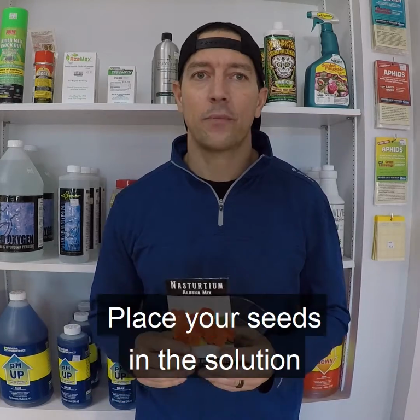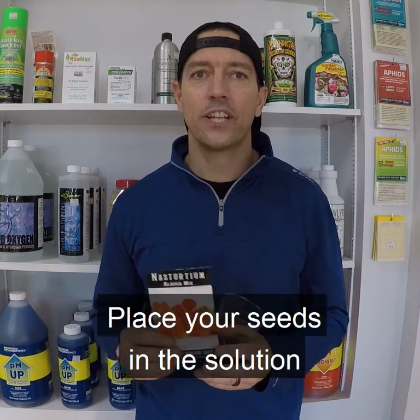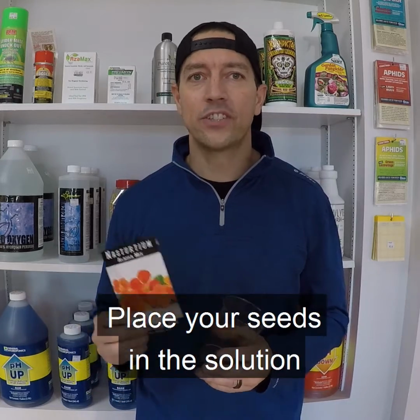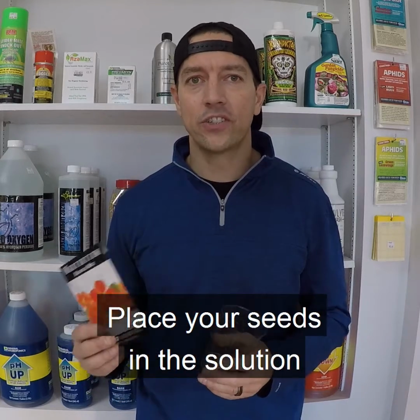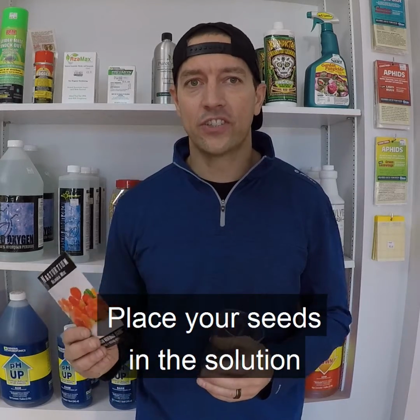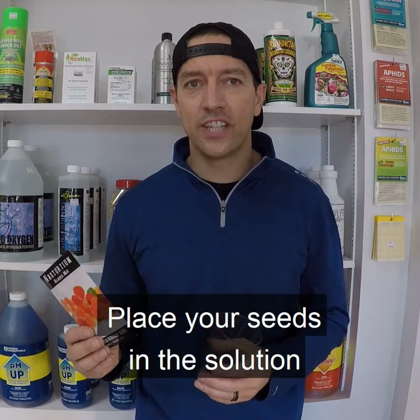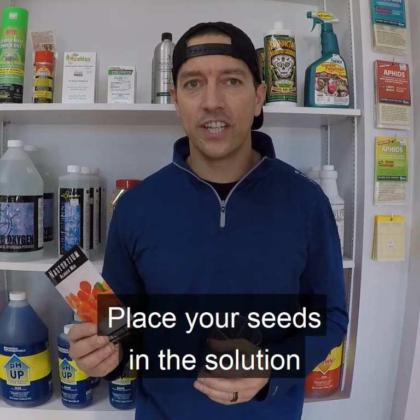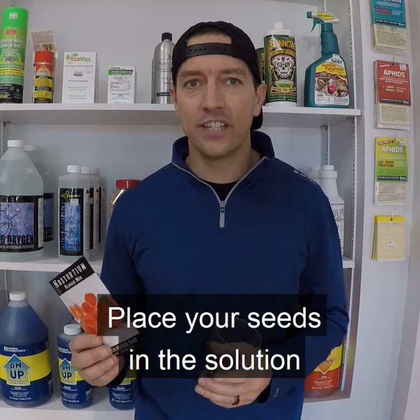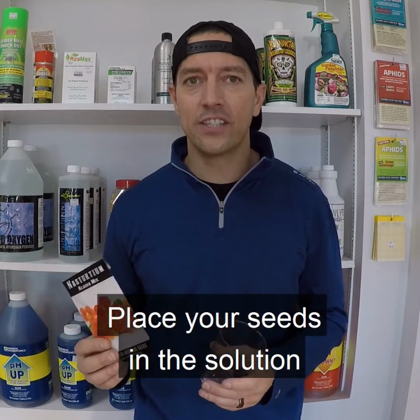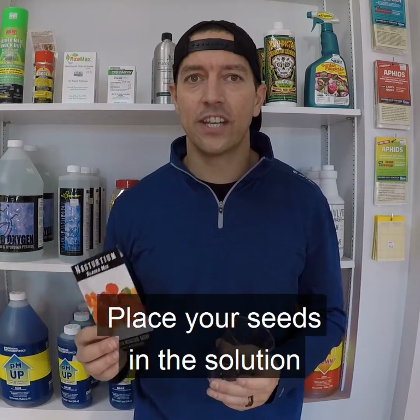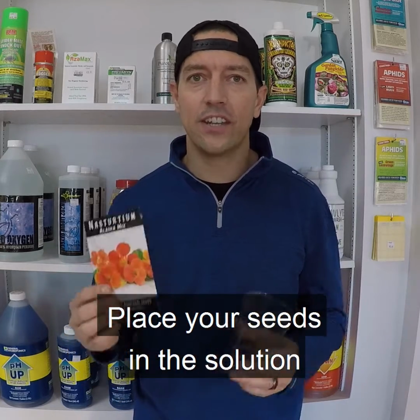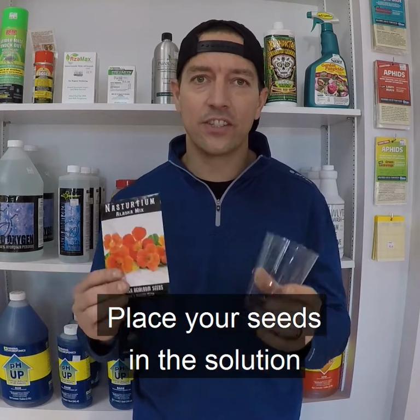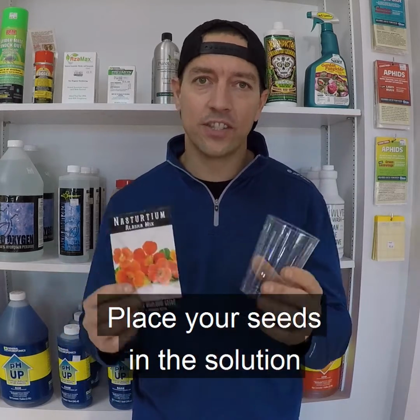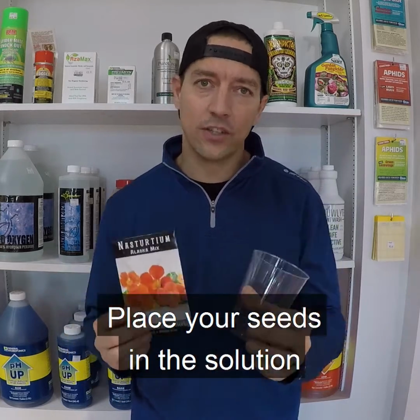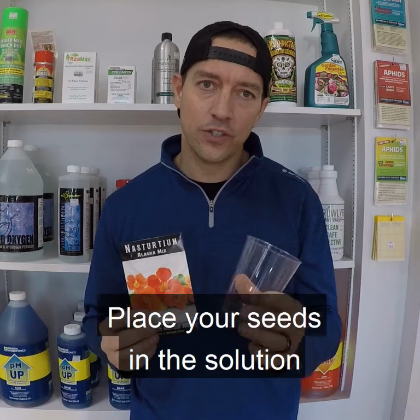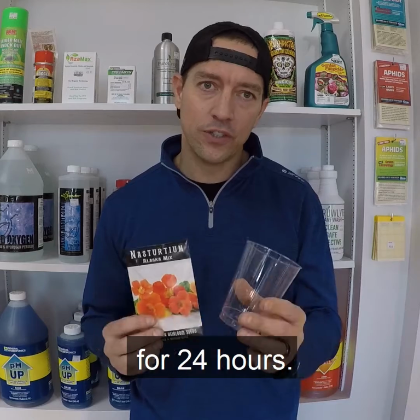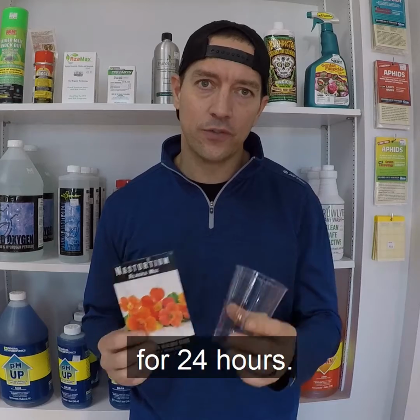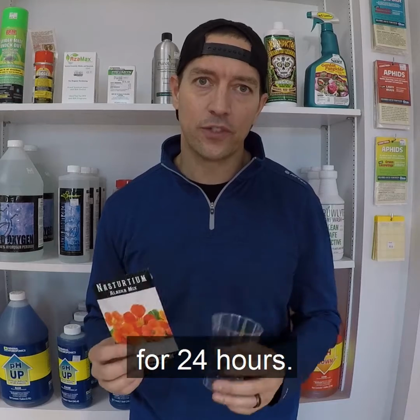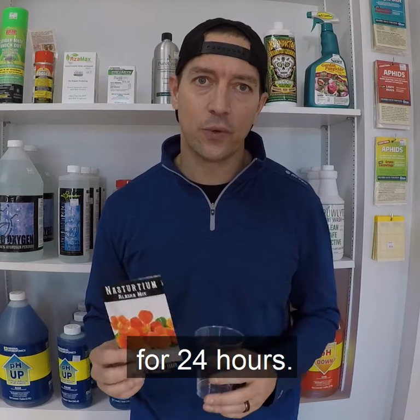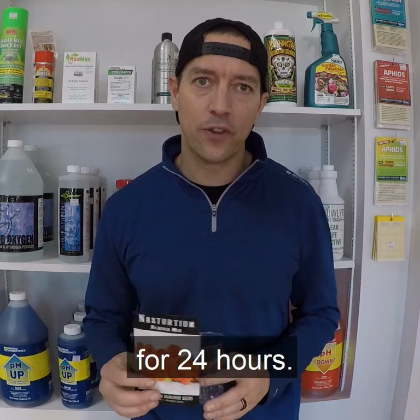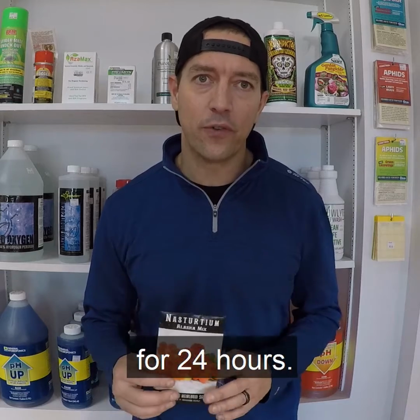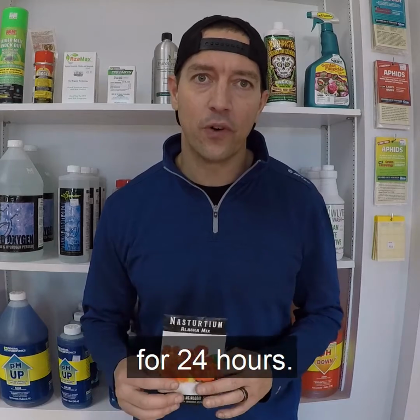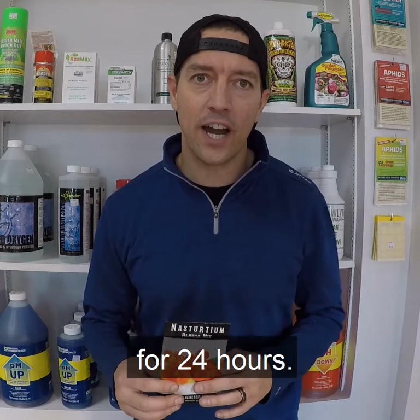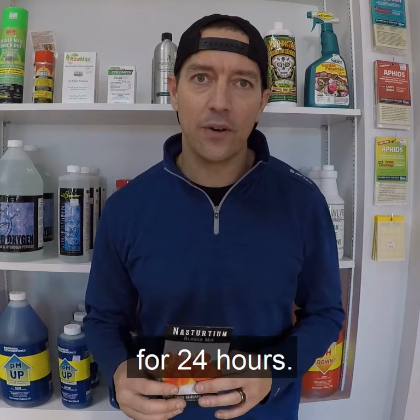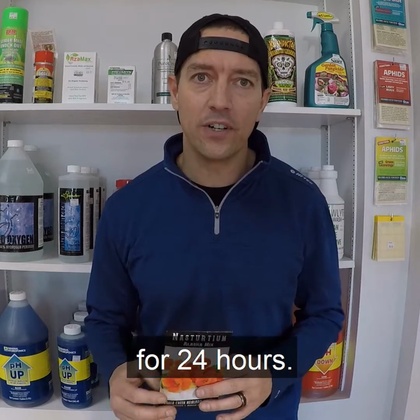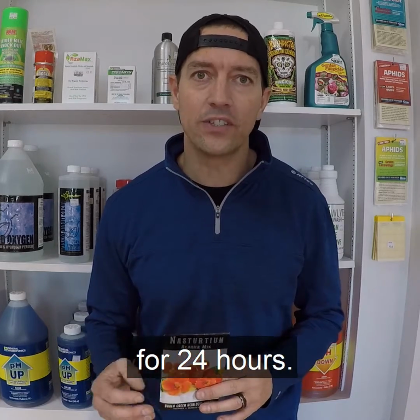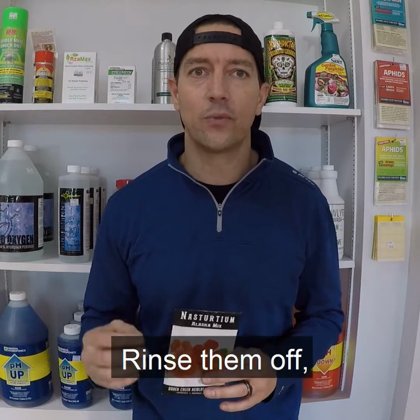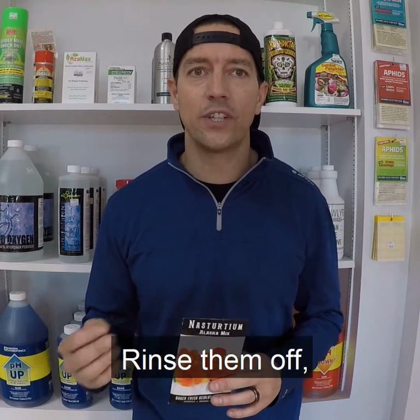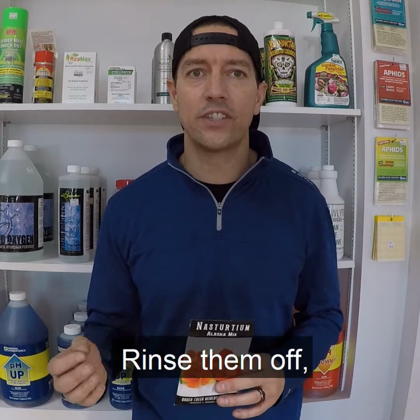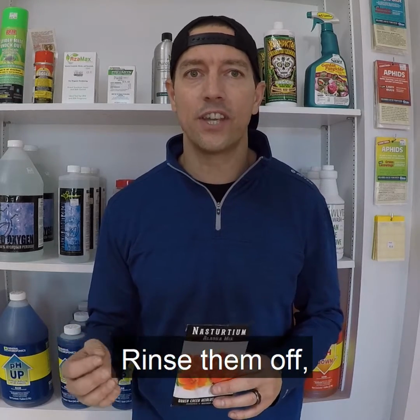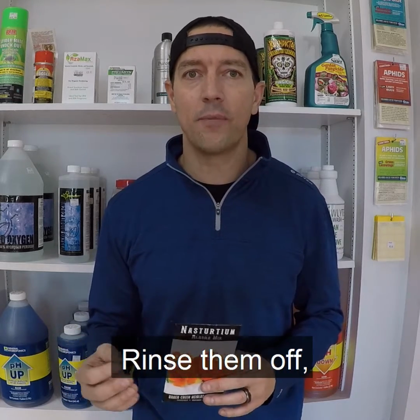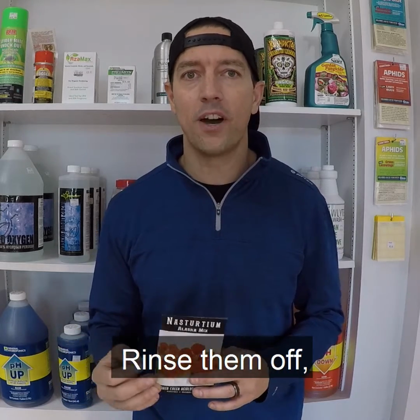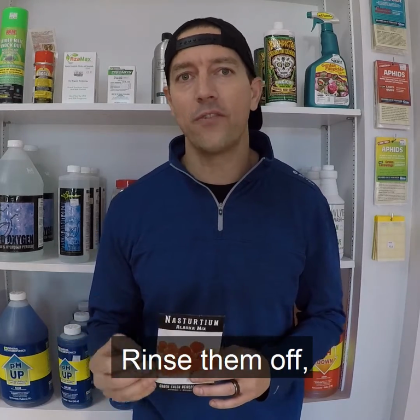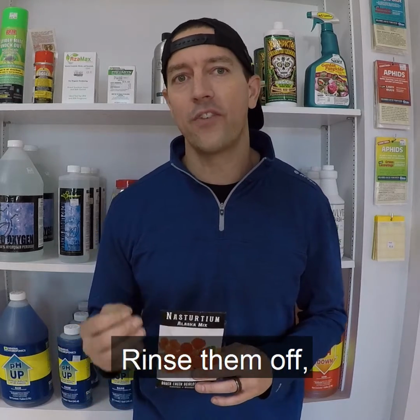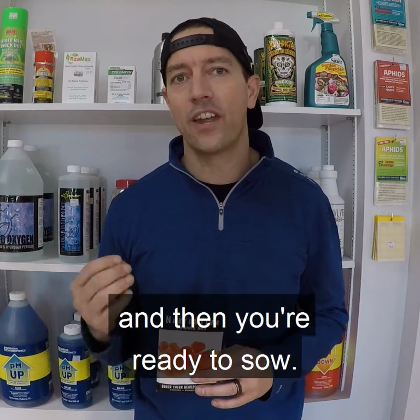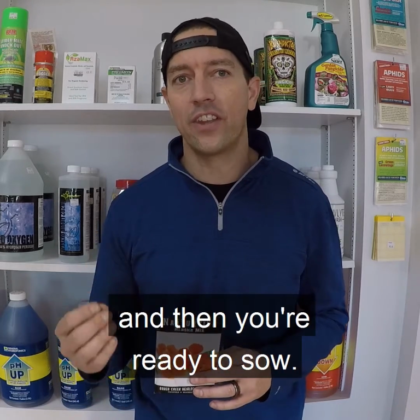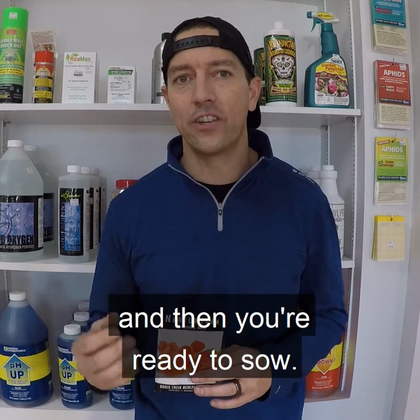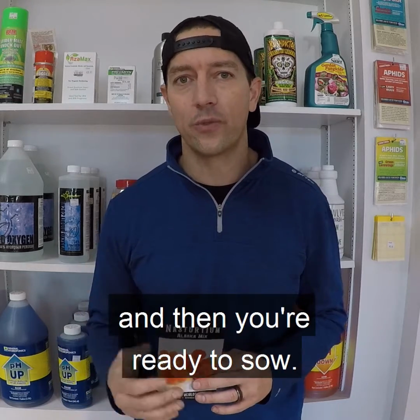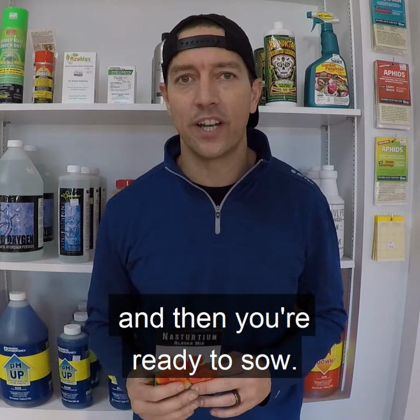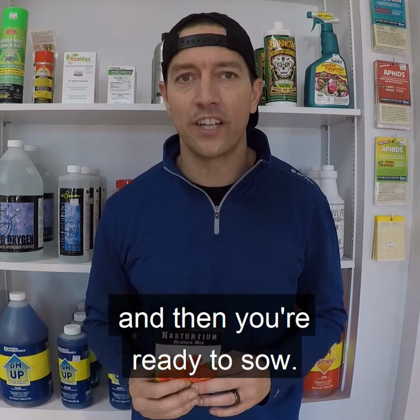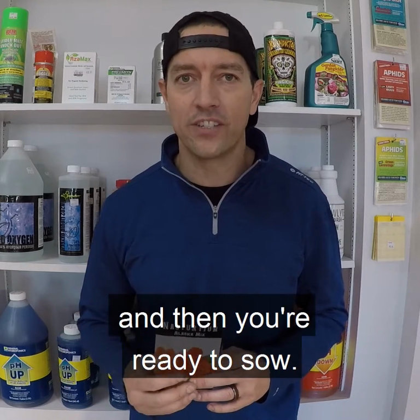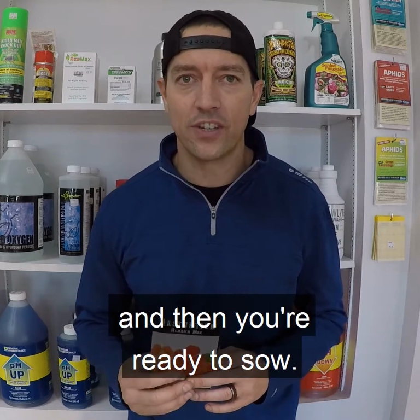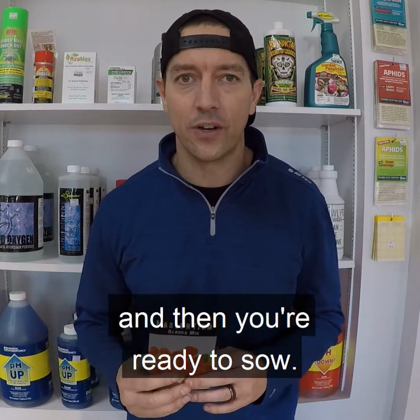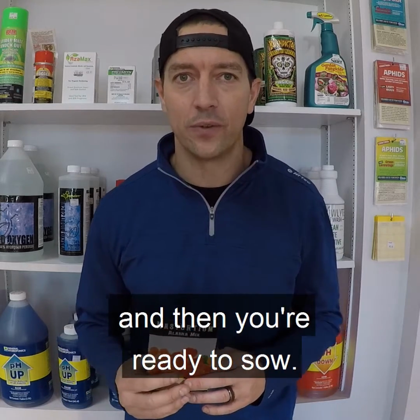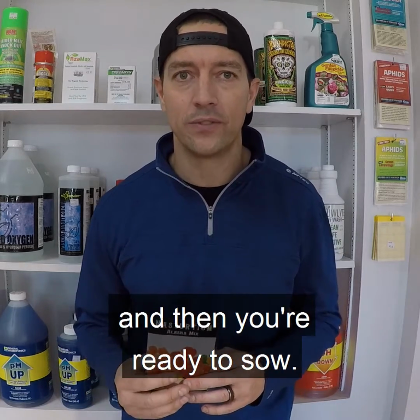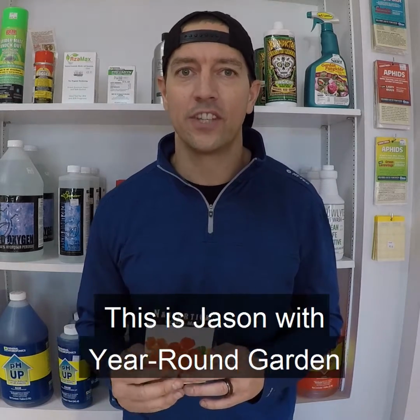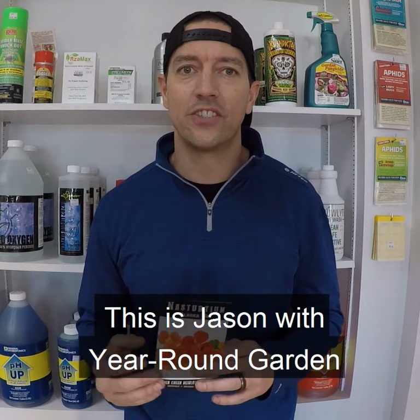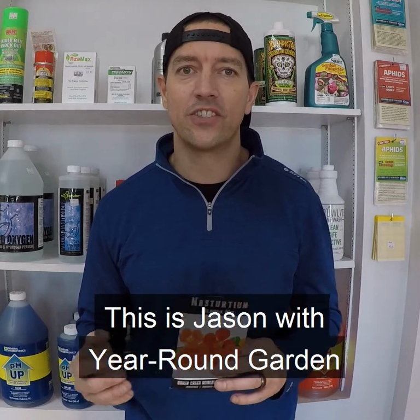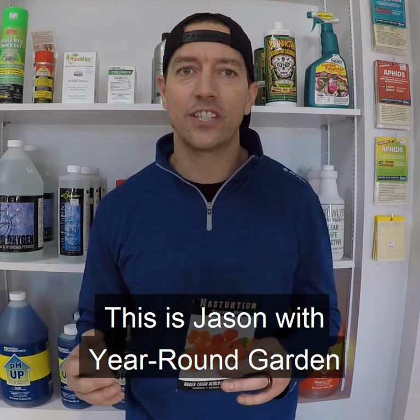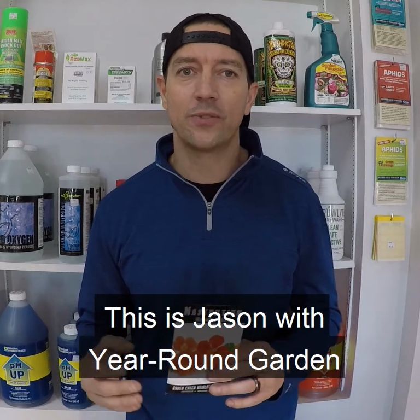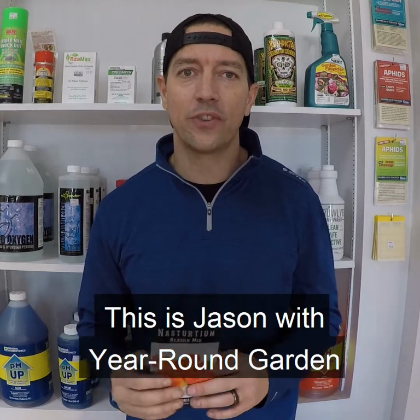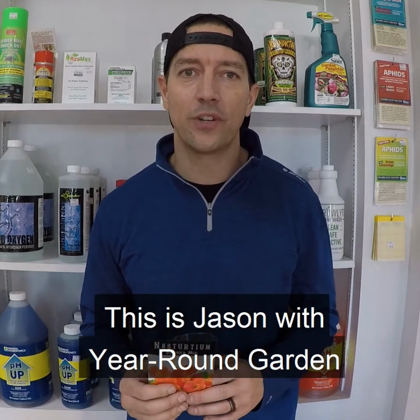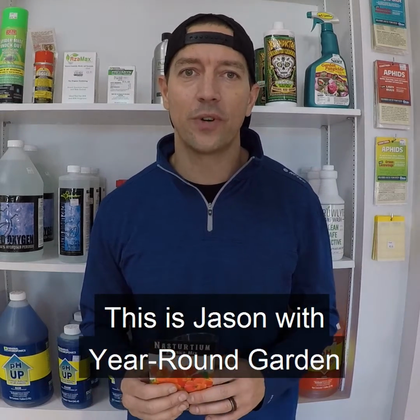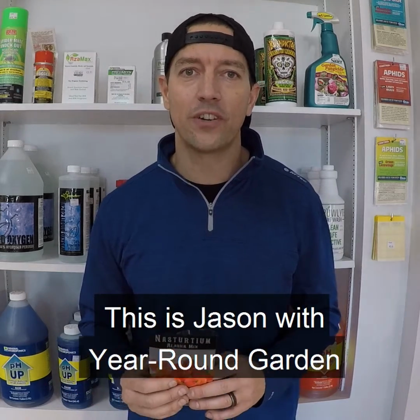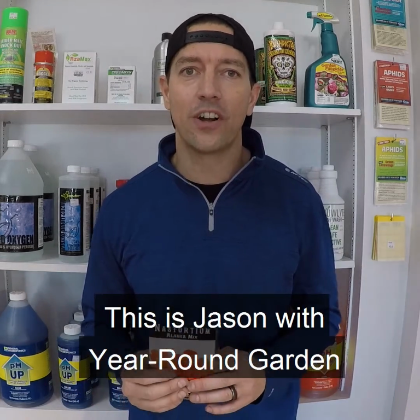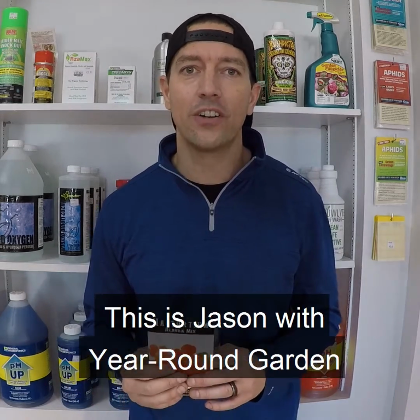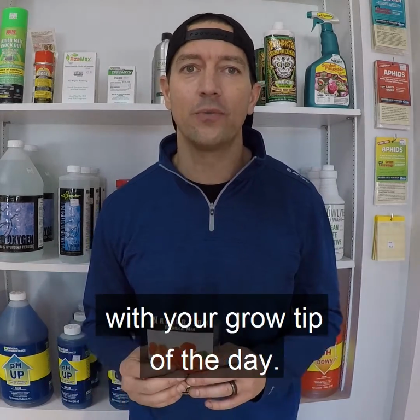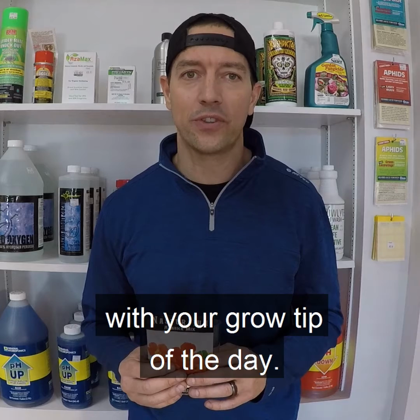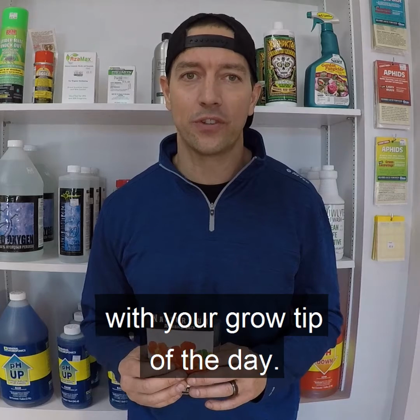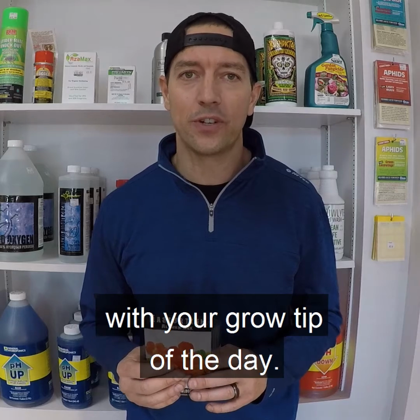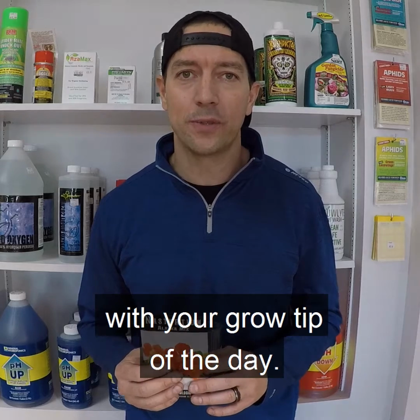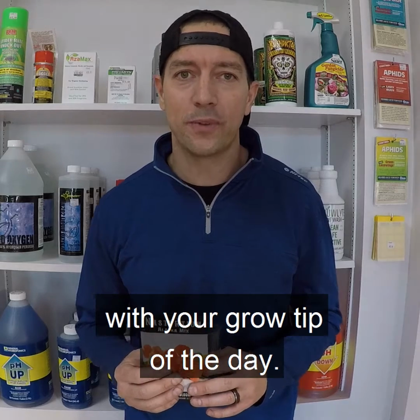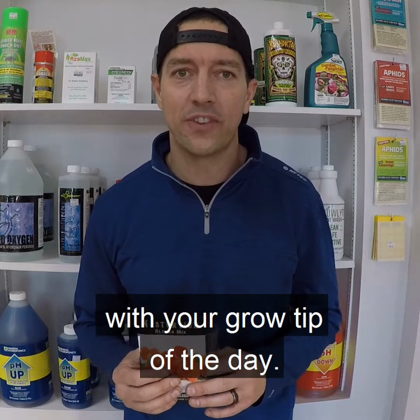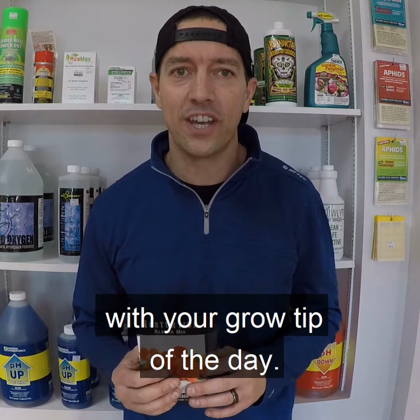Place your seeds in the solution for 24 hours, rinse them off, and then you're ready to sow. This is Jason with Year Around Garden with your Grow Tip of the Day.